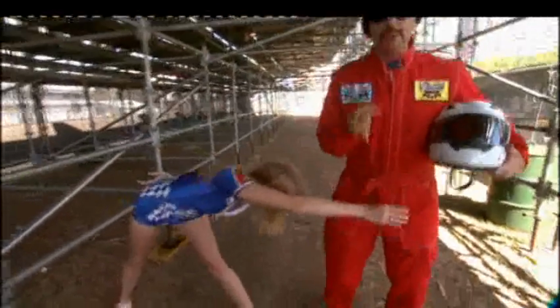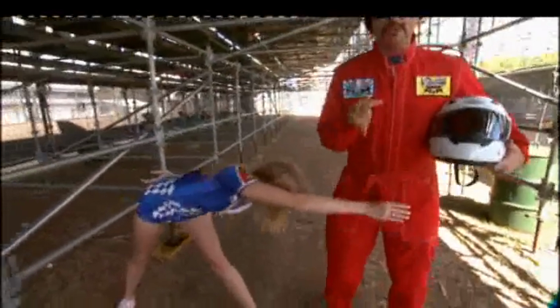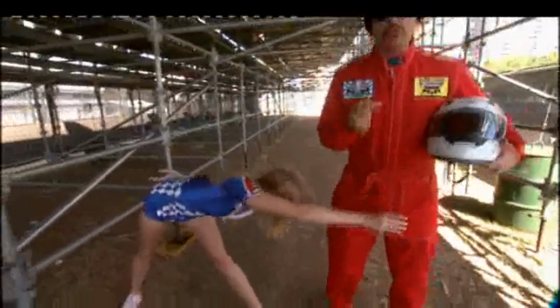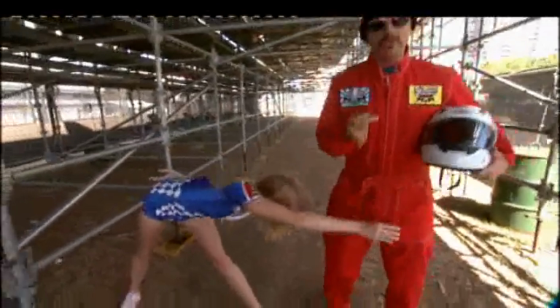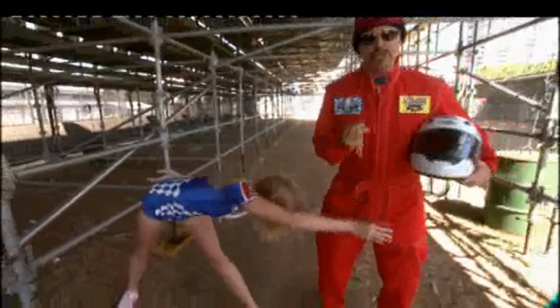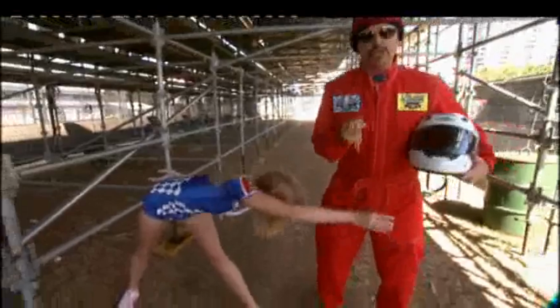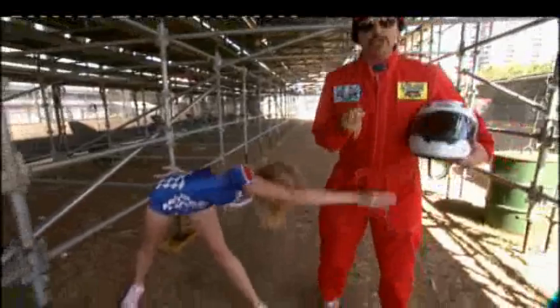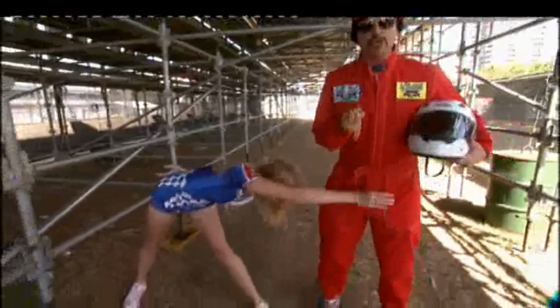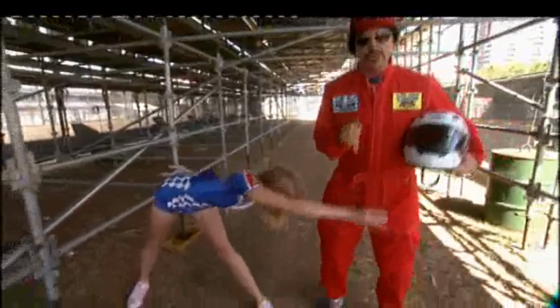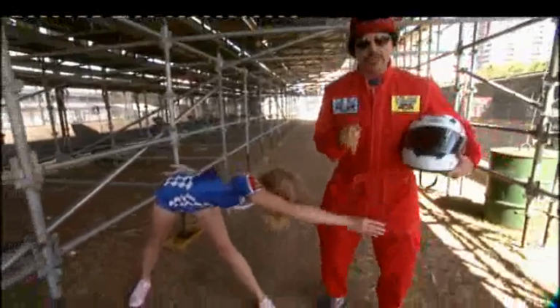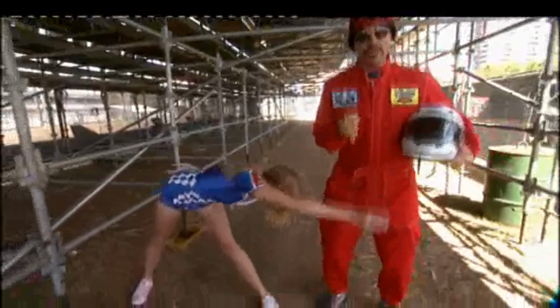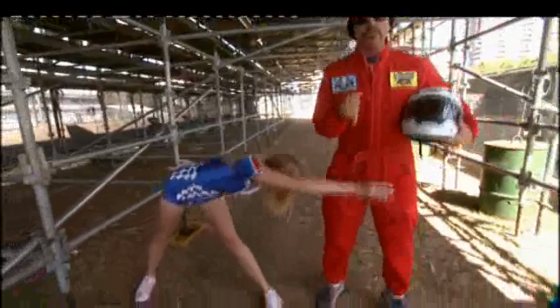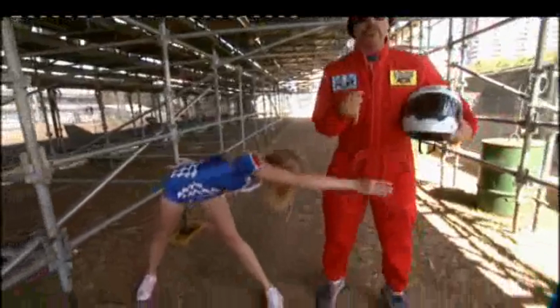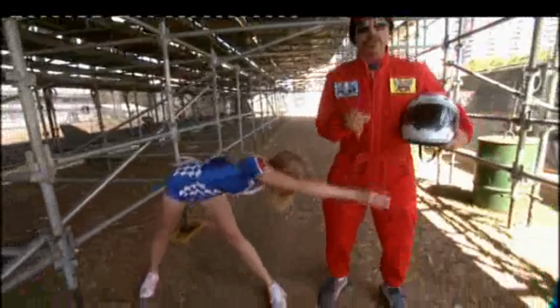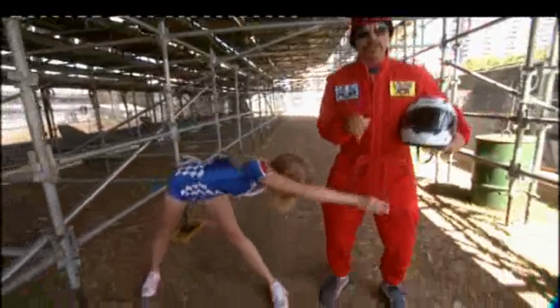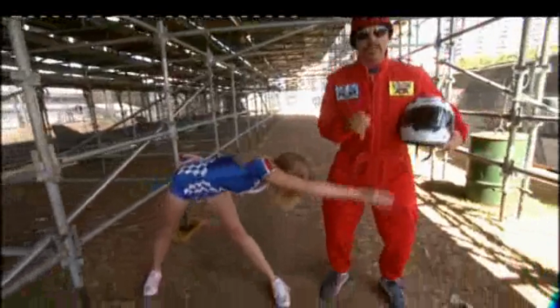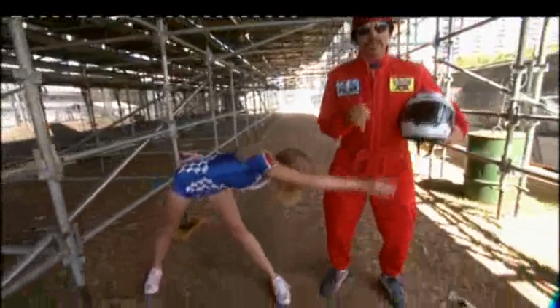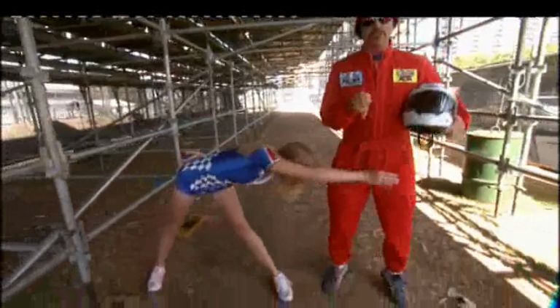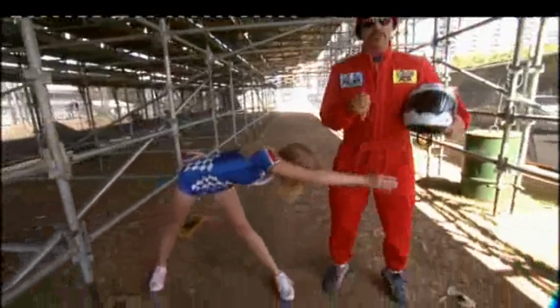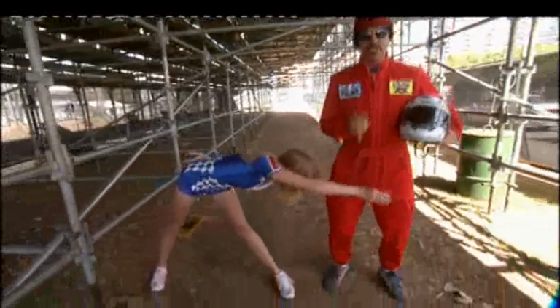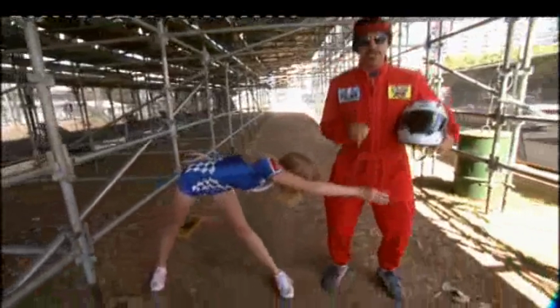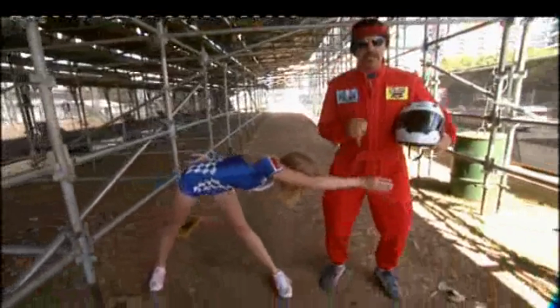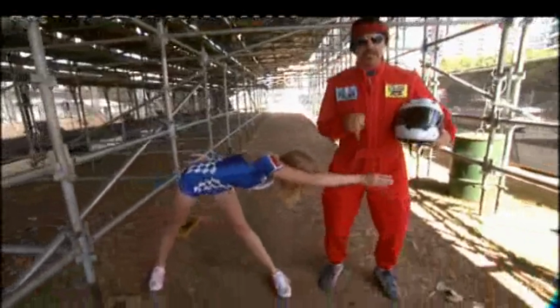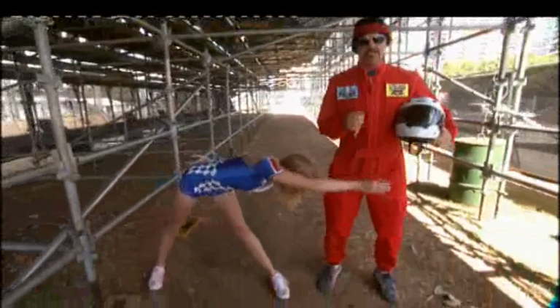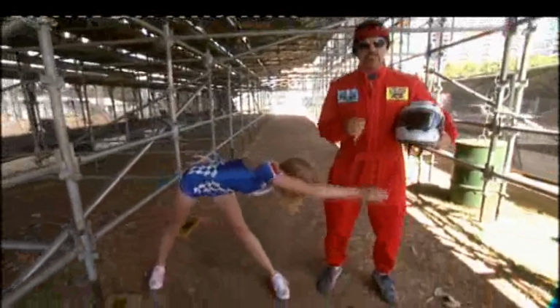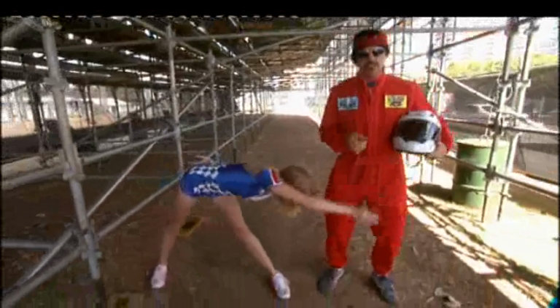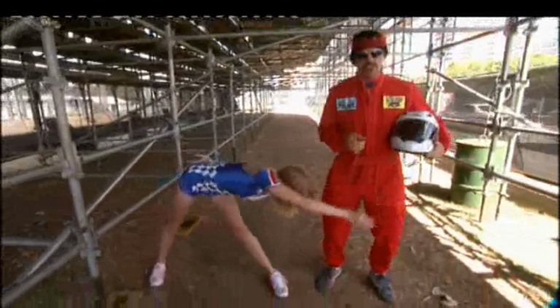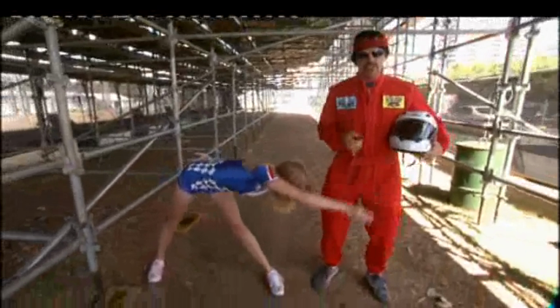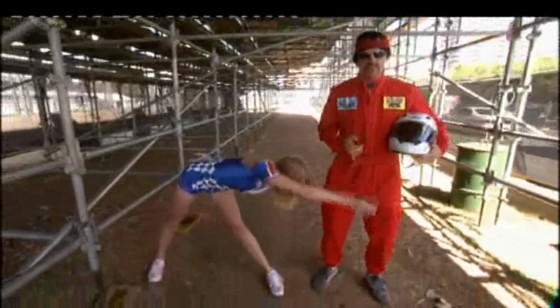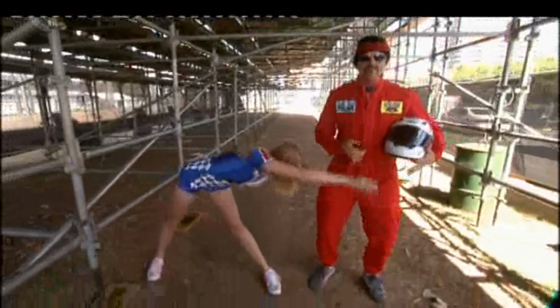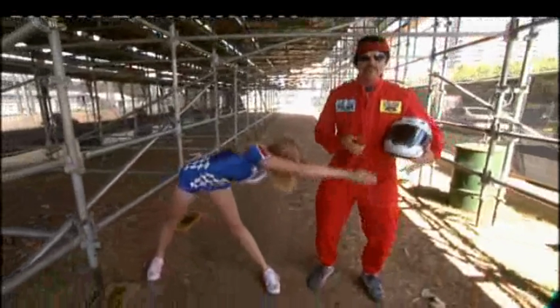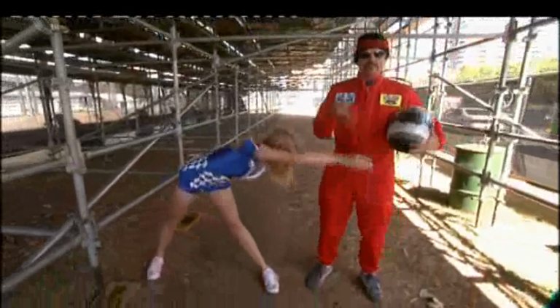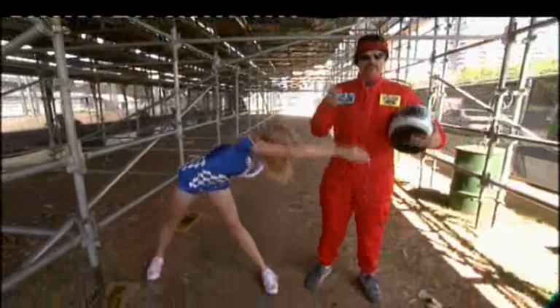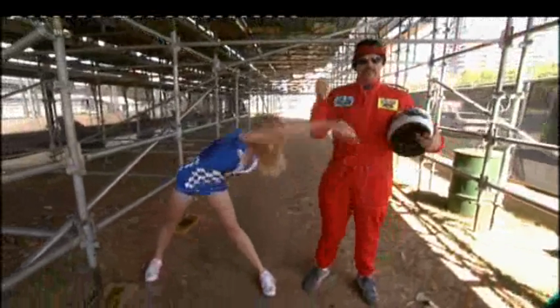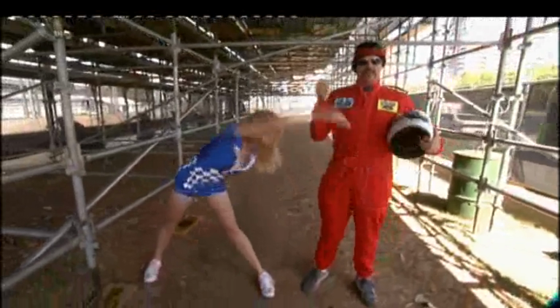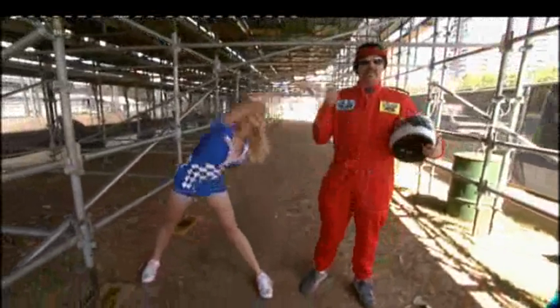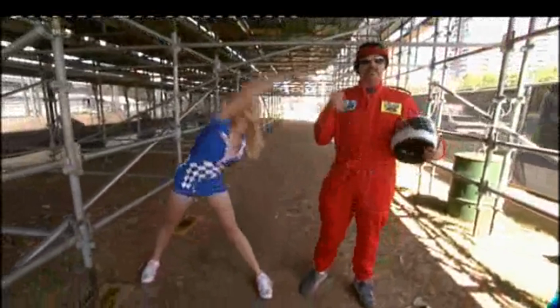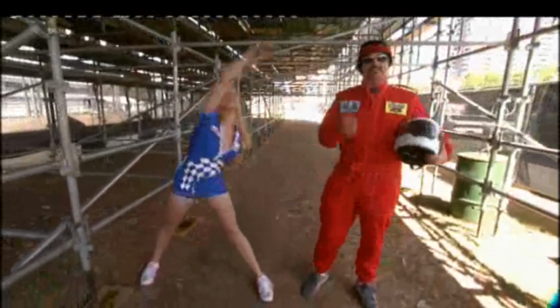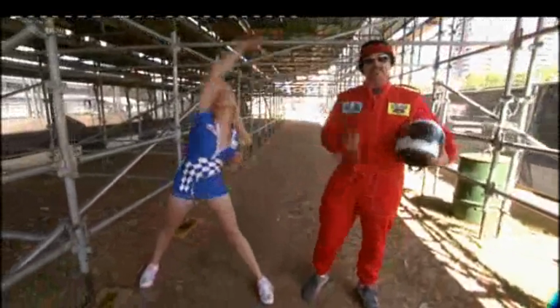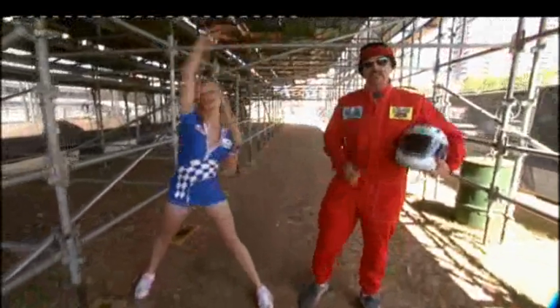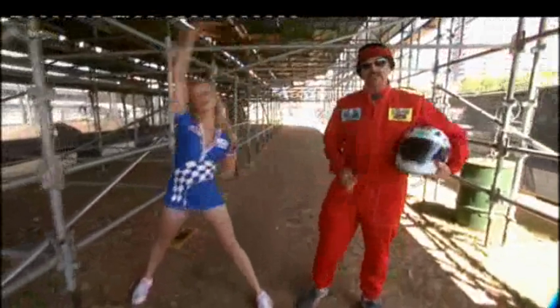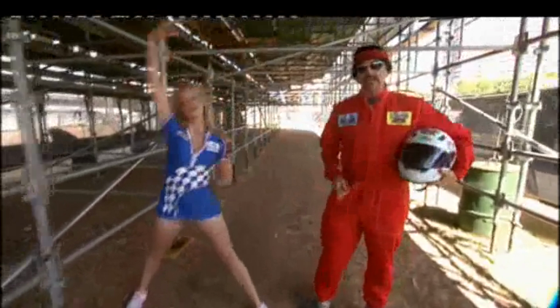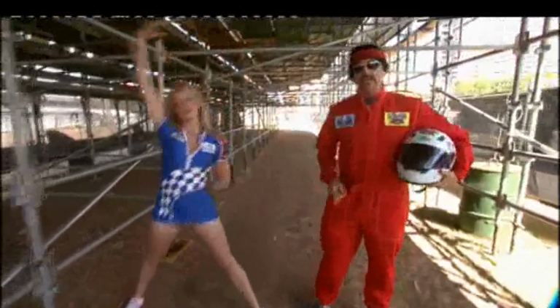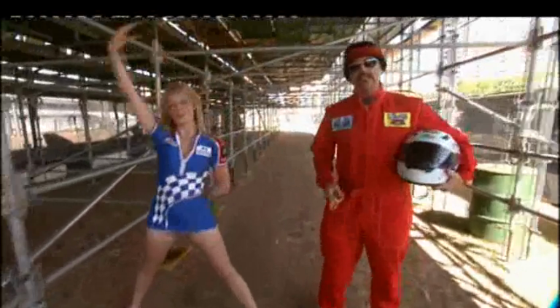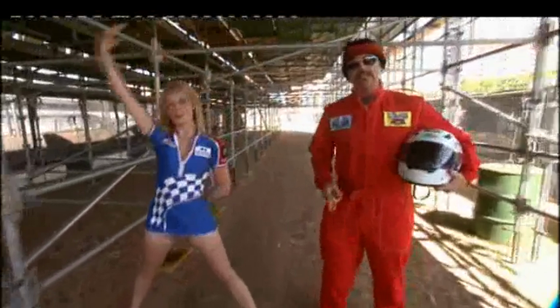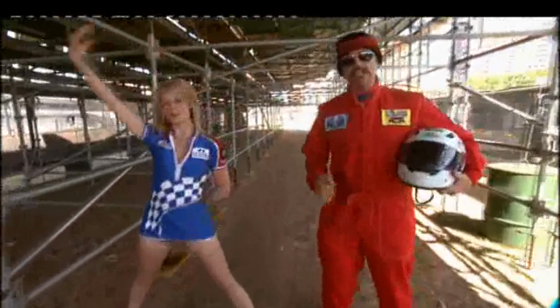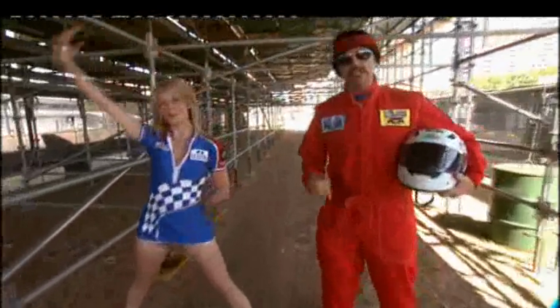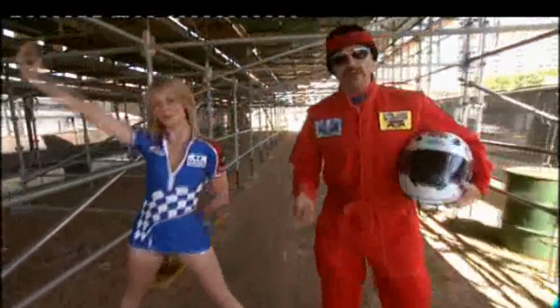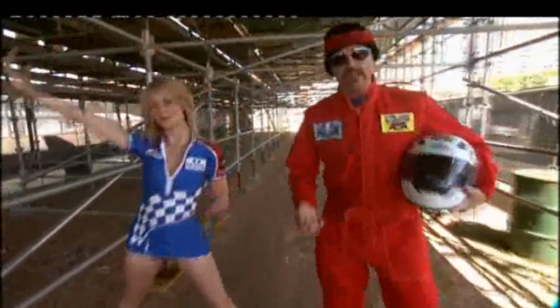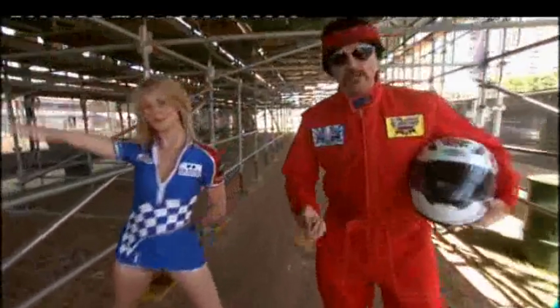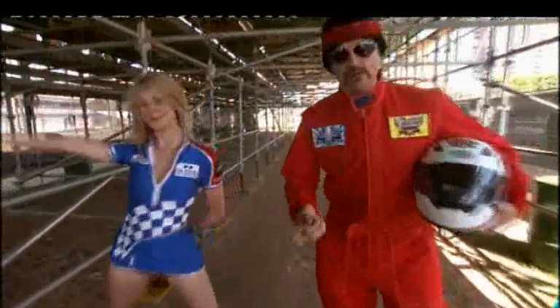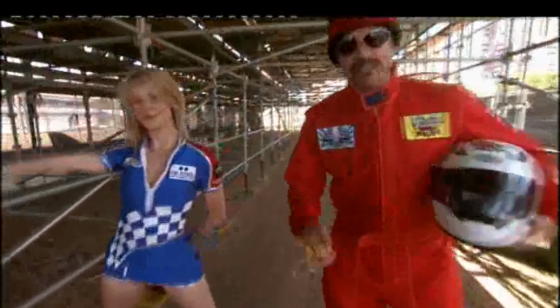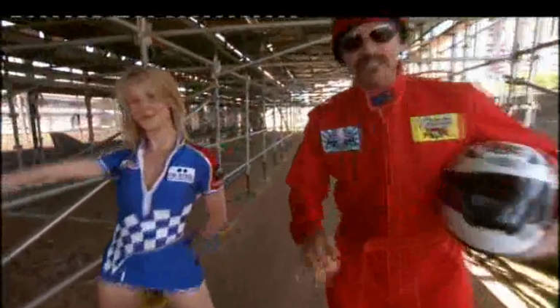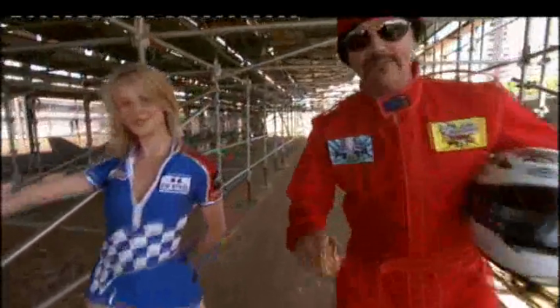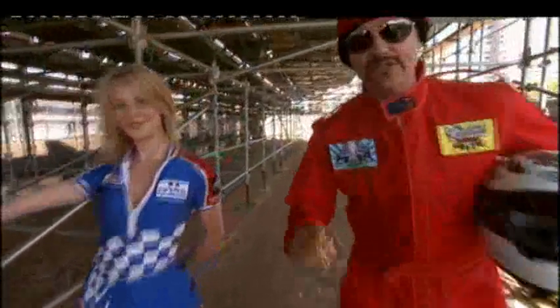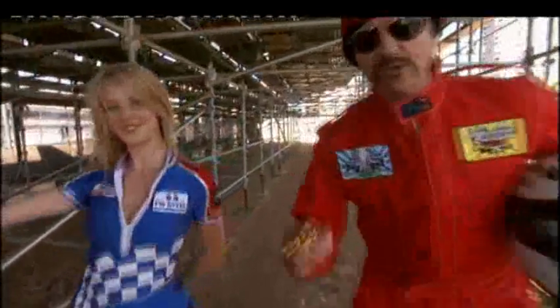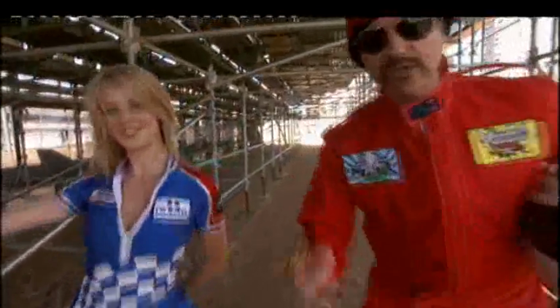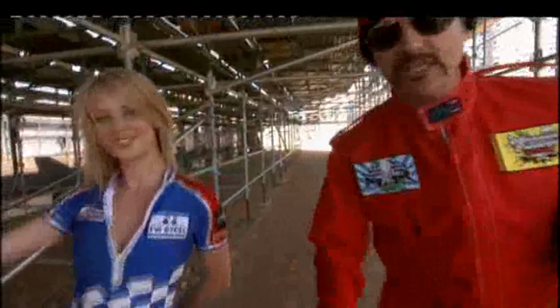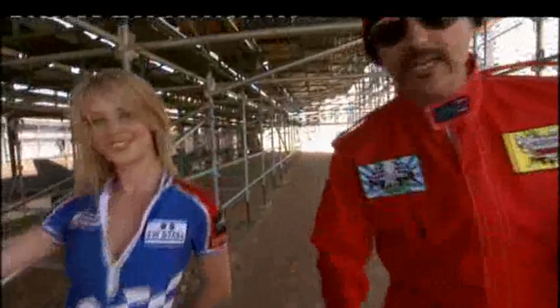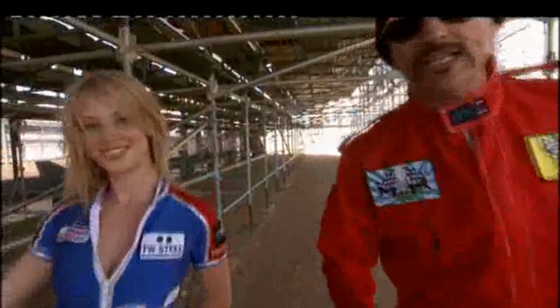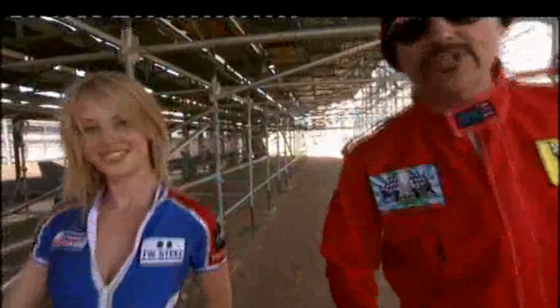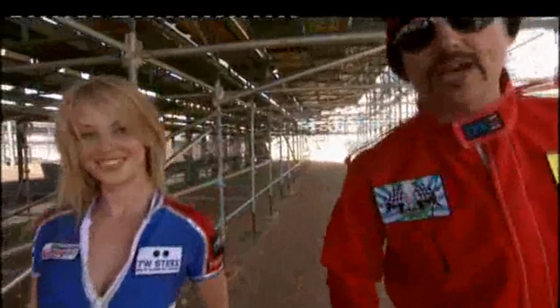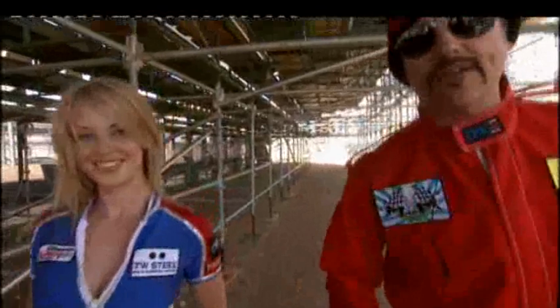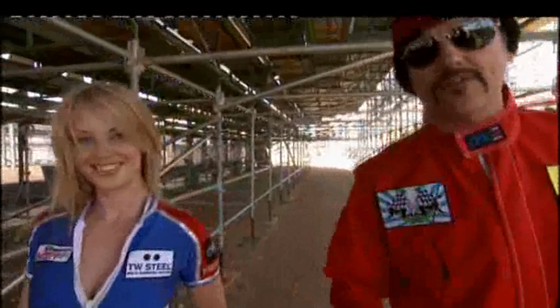A little bit quicker, quicker, quicker, until she's fully relaxed. And then she's ready to race, if she was a car driver.